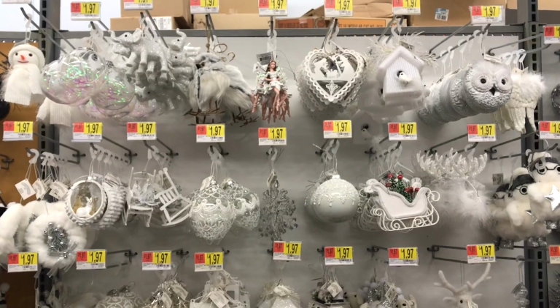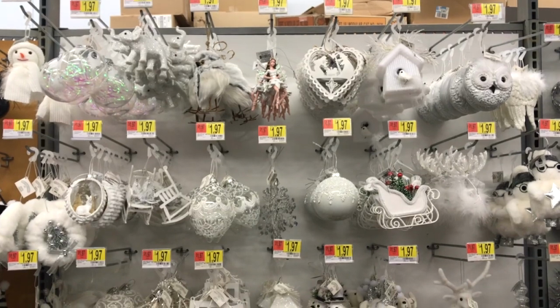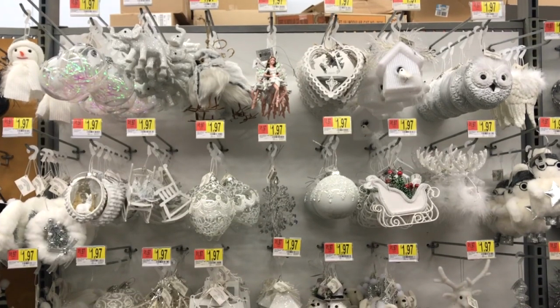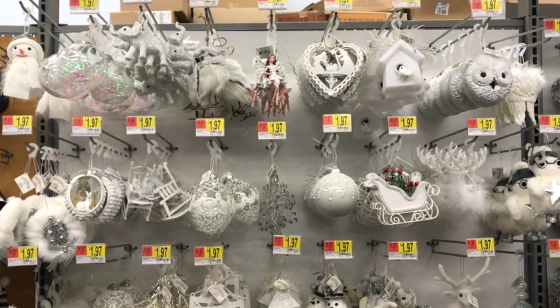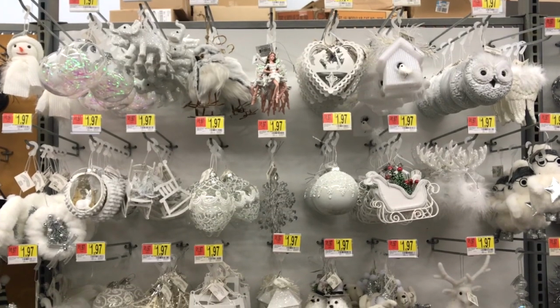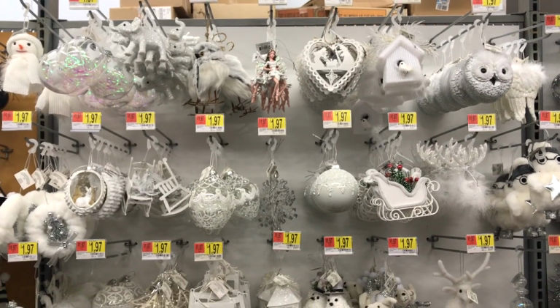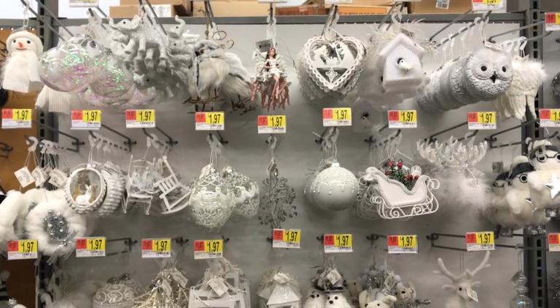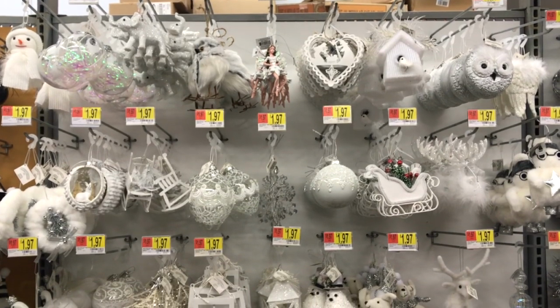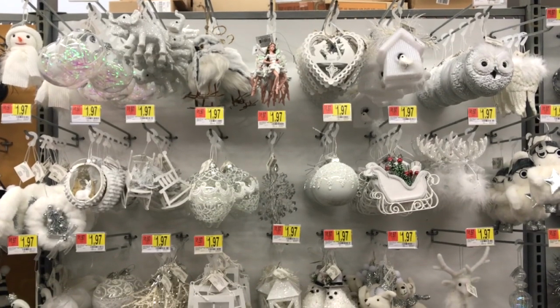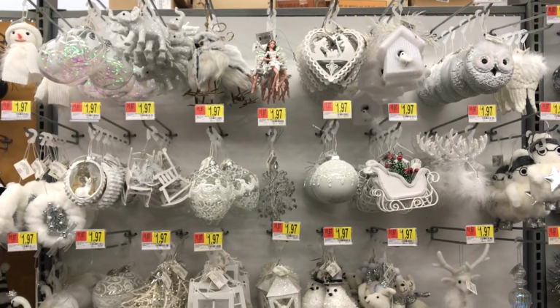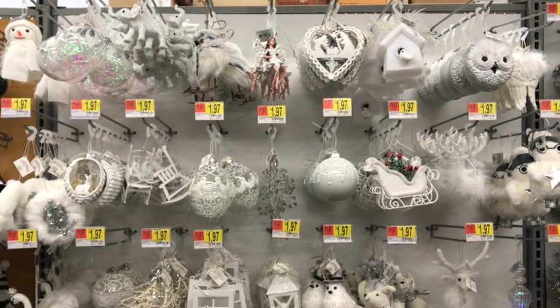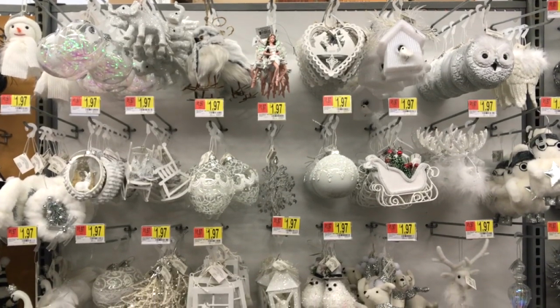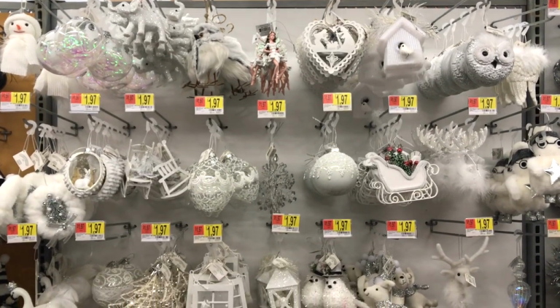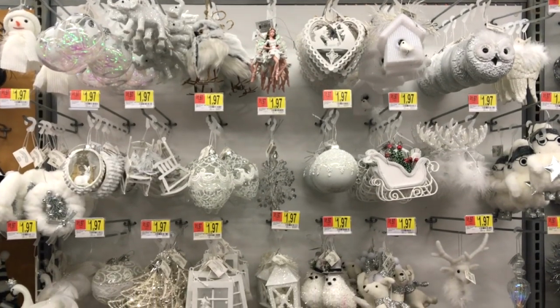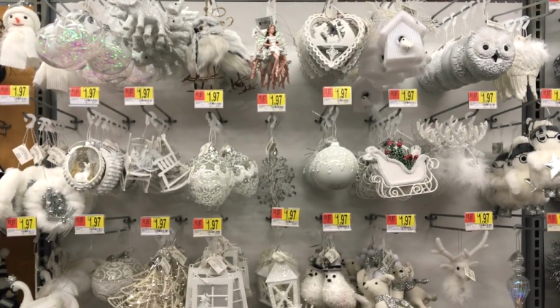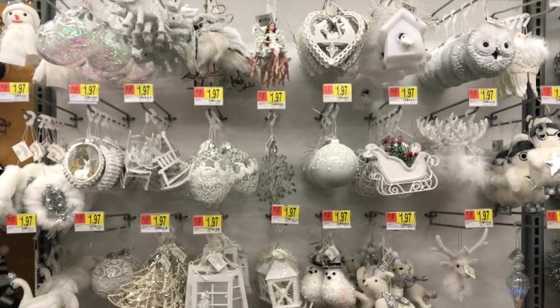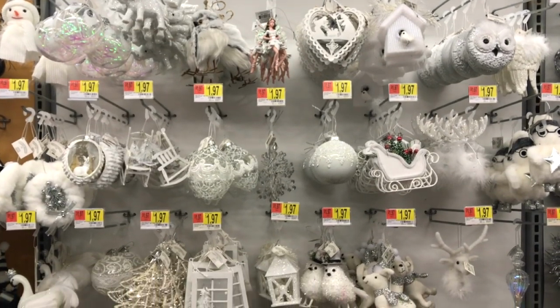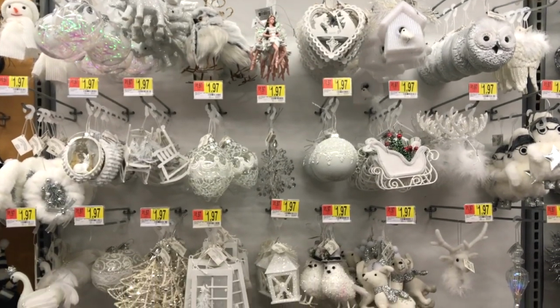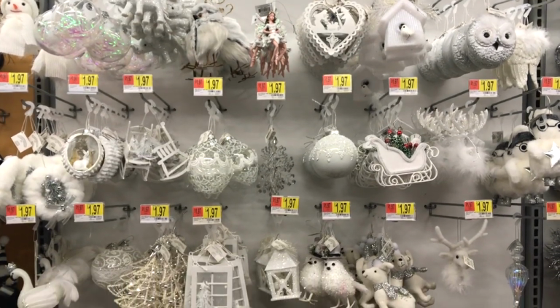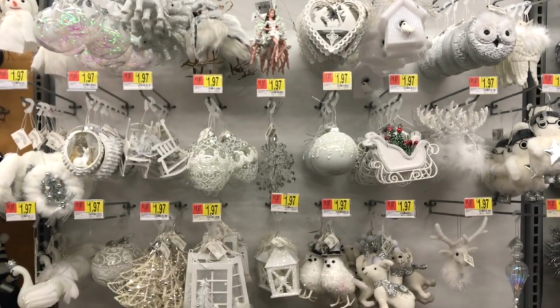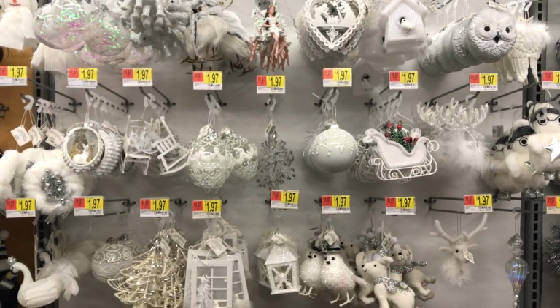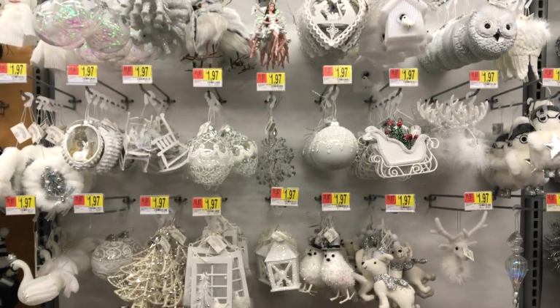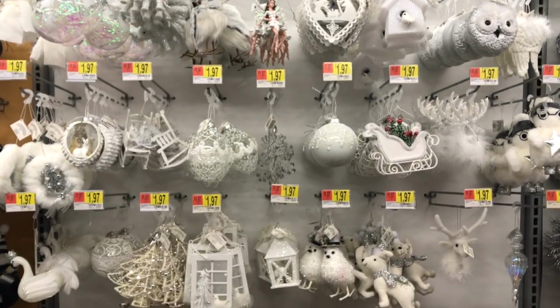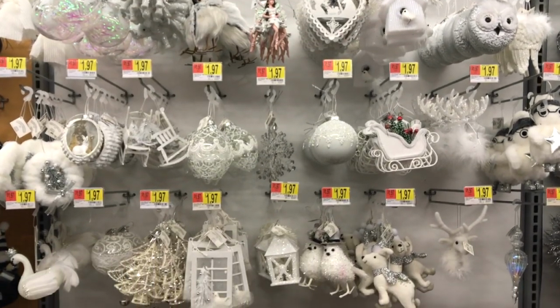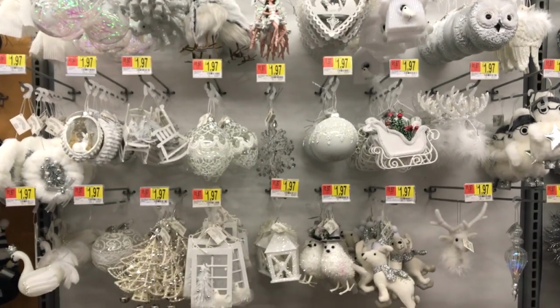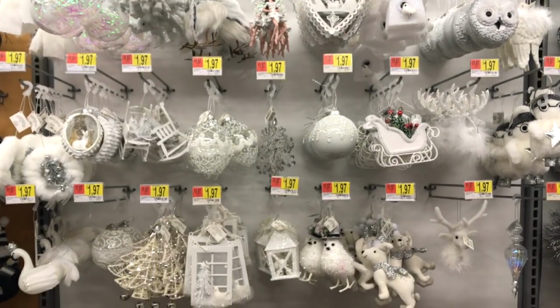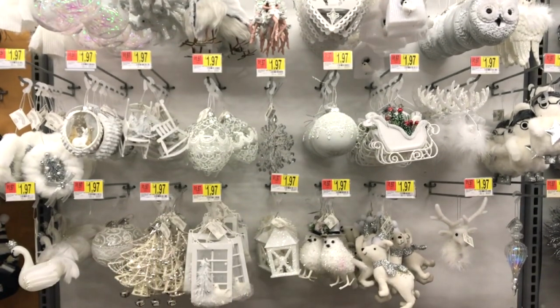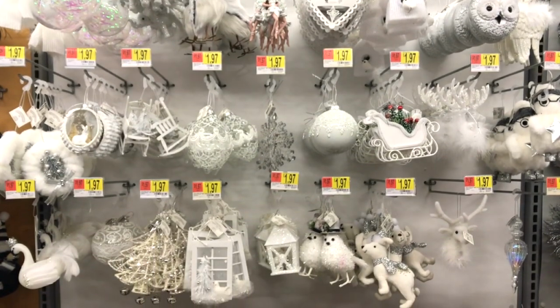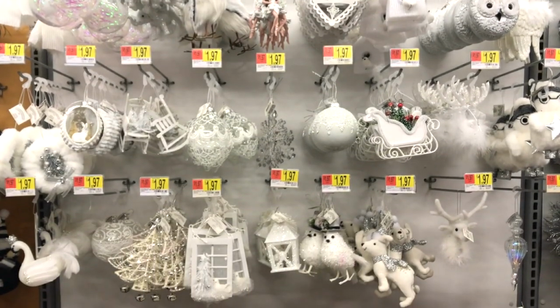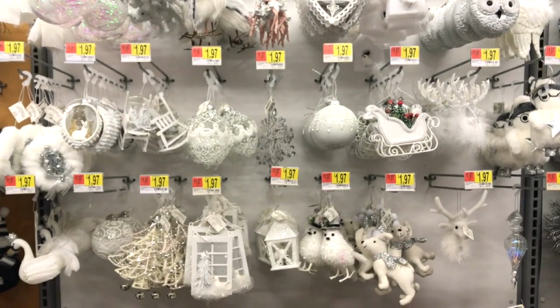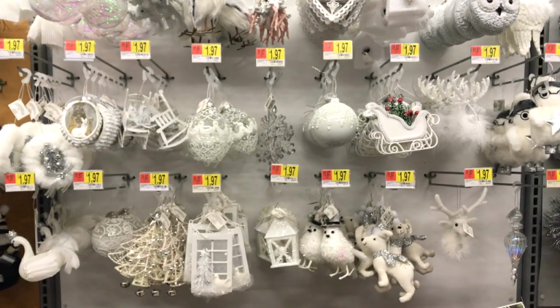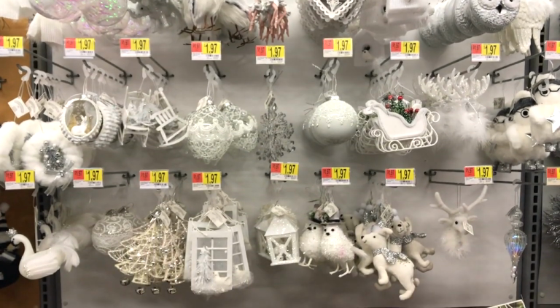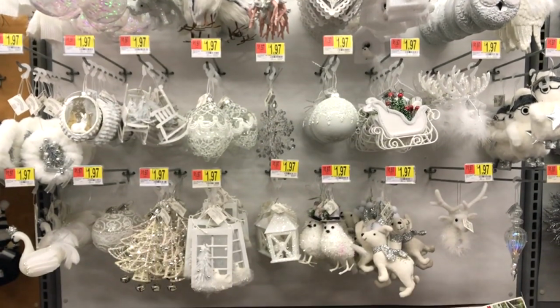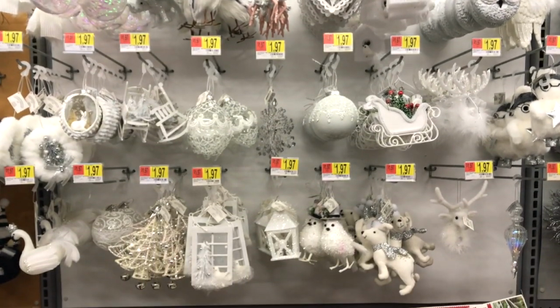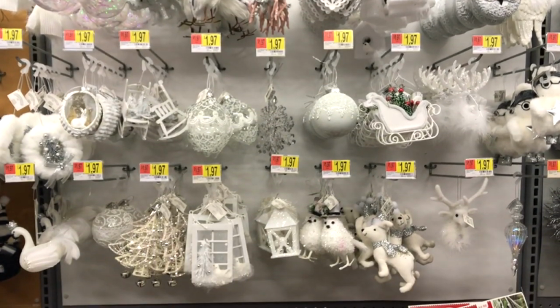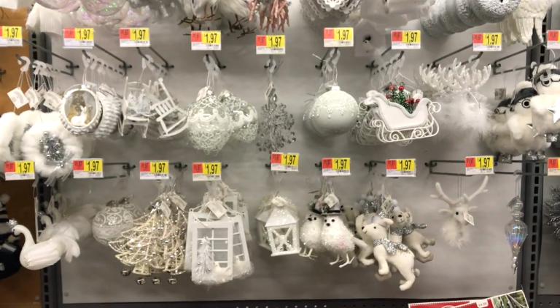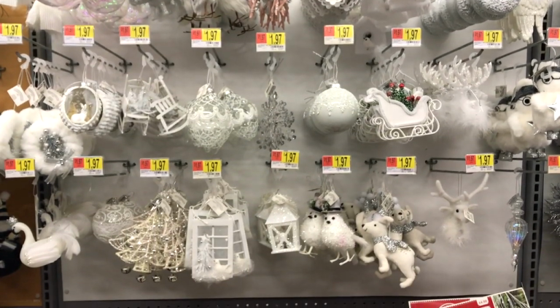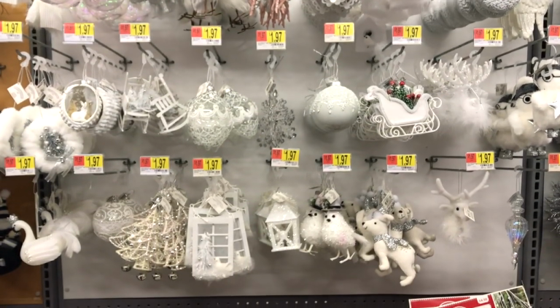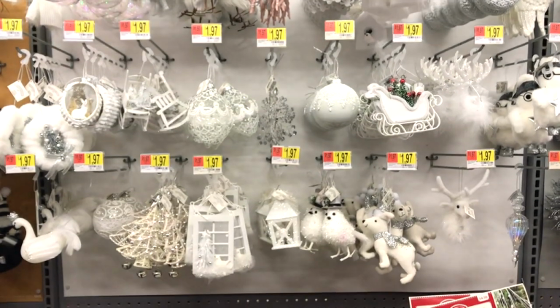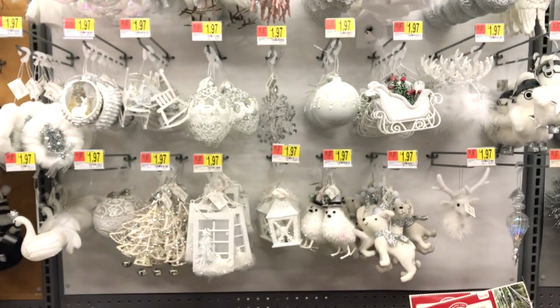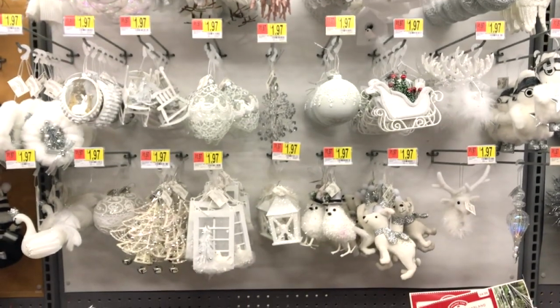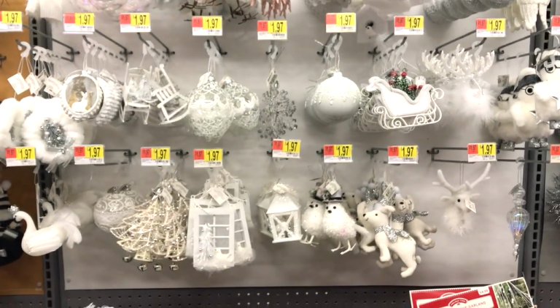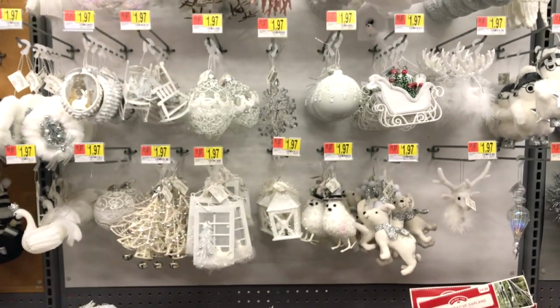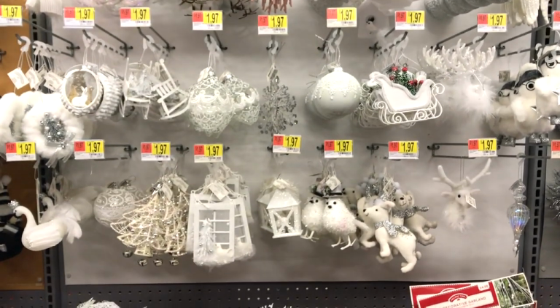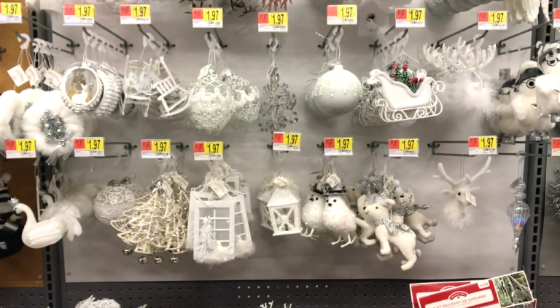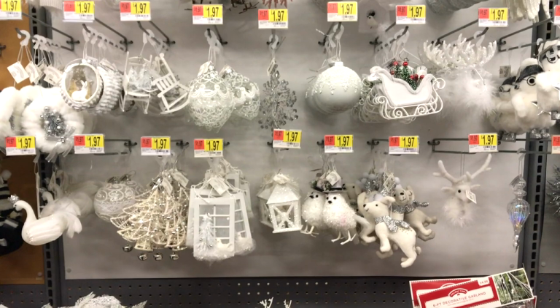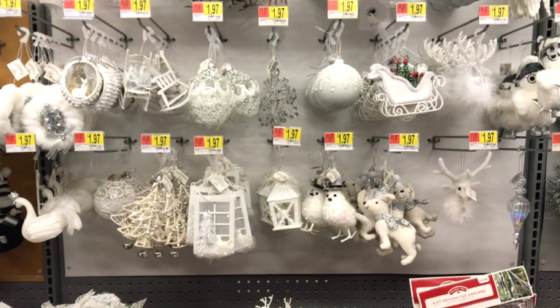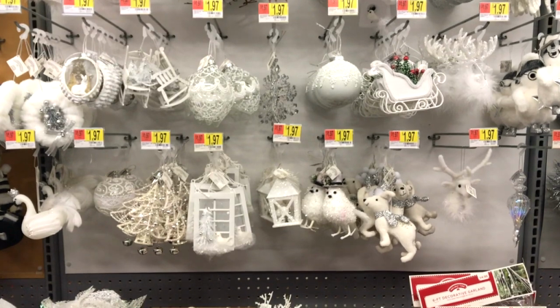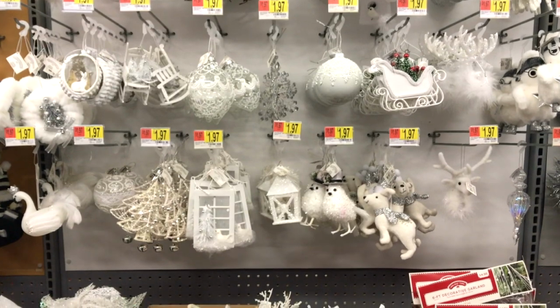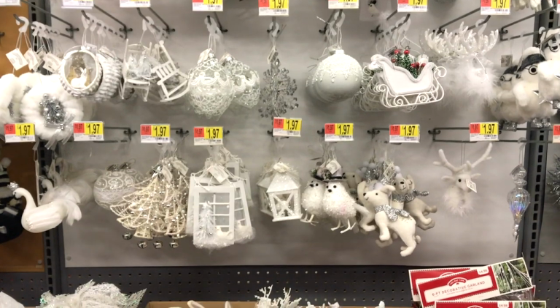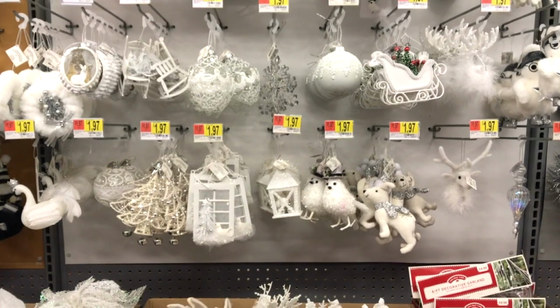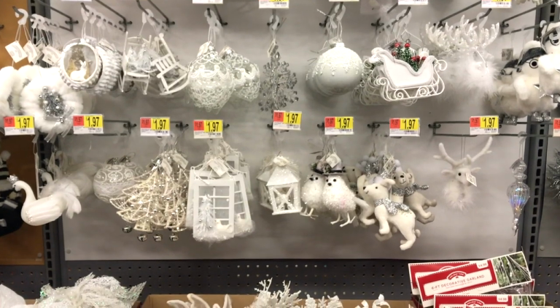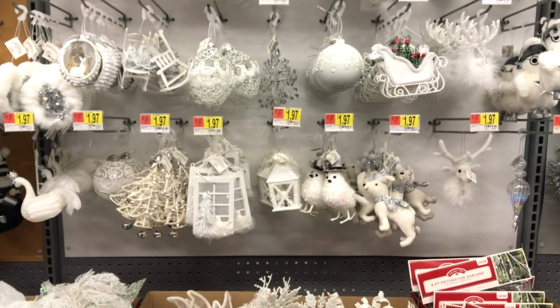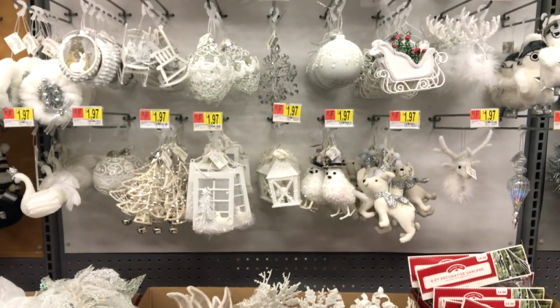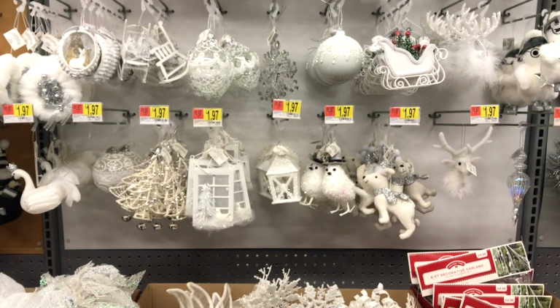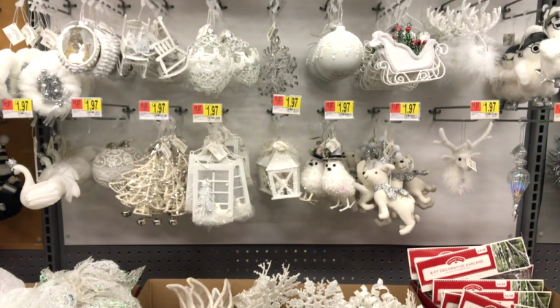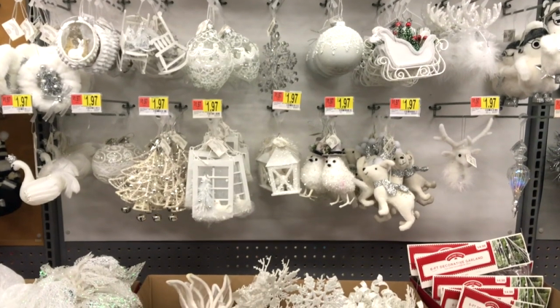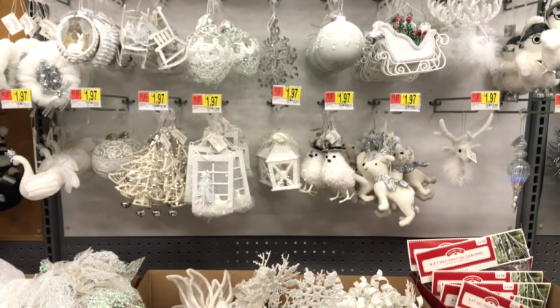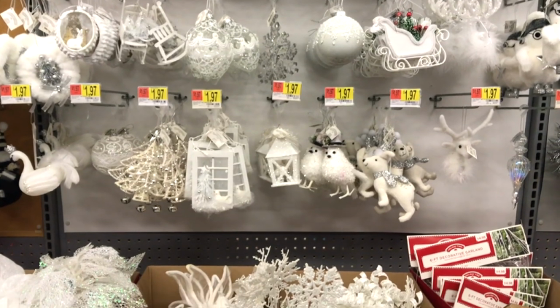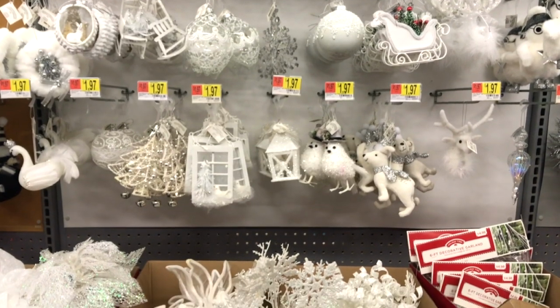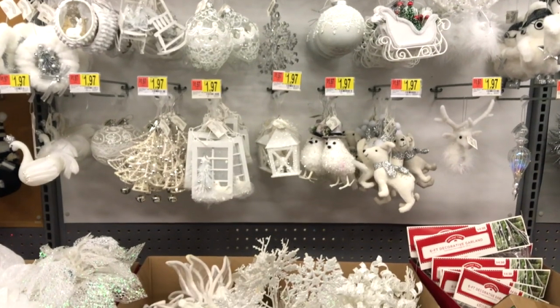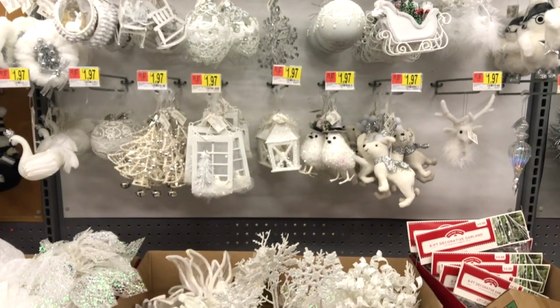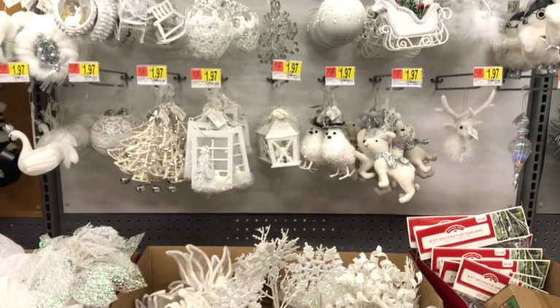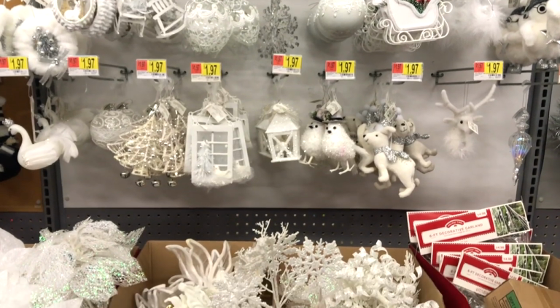These white and silver winter wonderland ornaments and picks are my absolute favorite, and here is a close-up look of all of them.